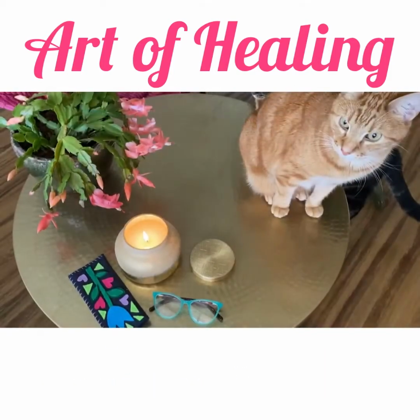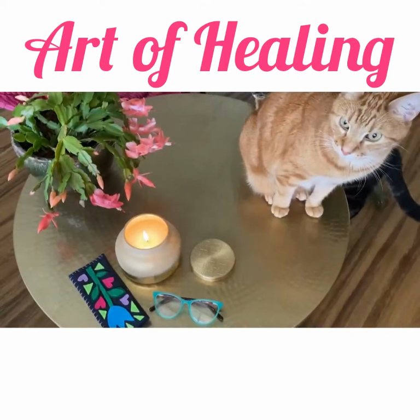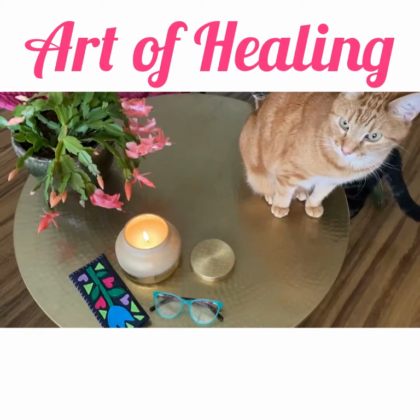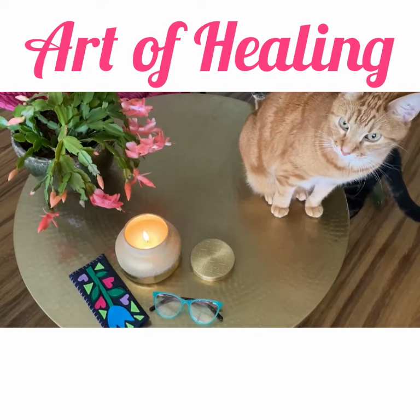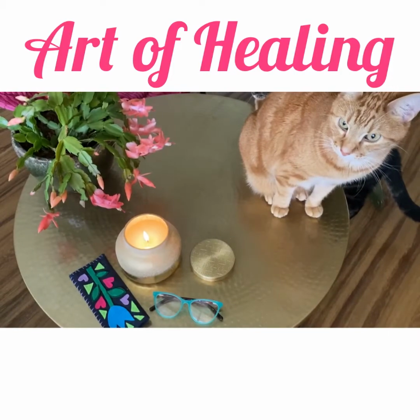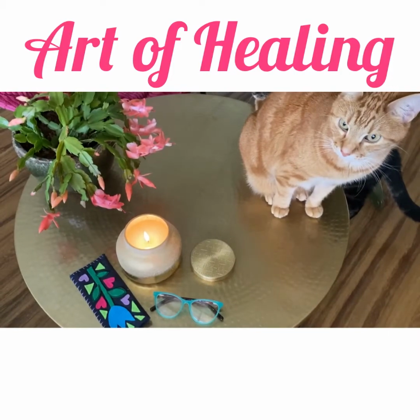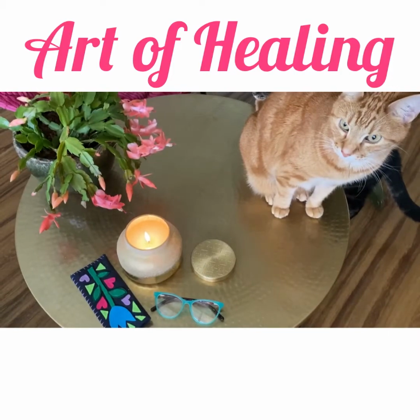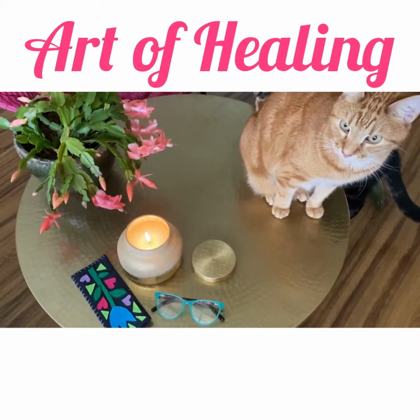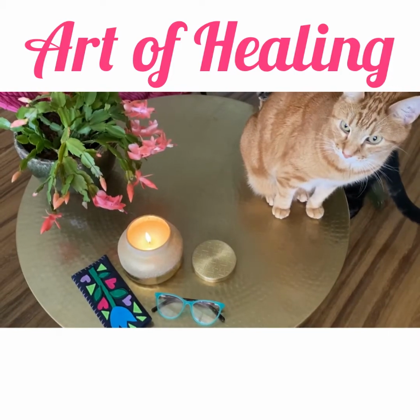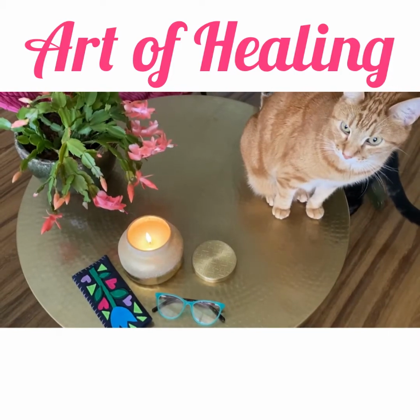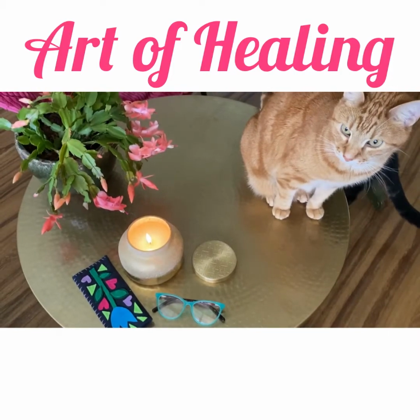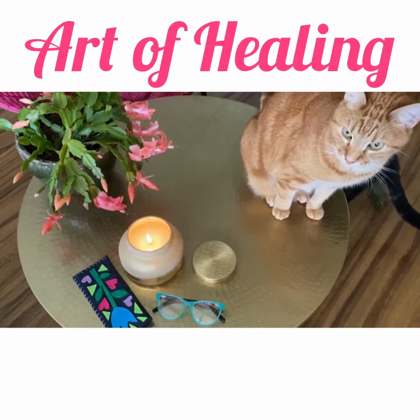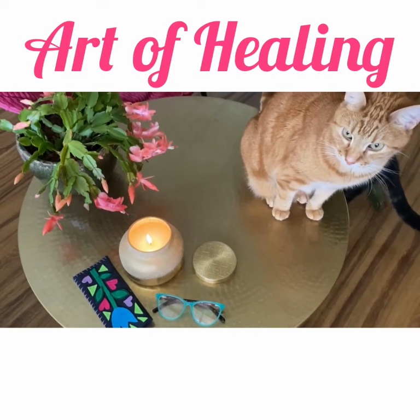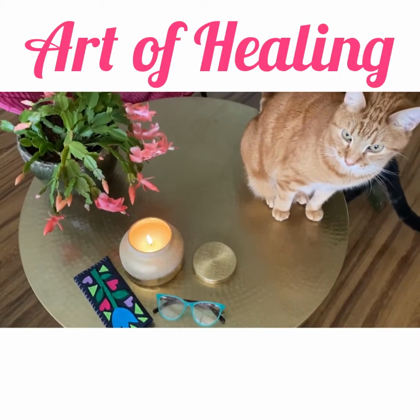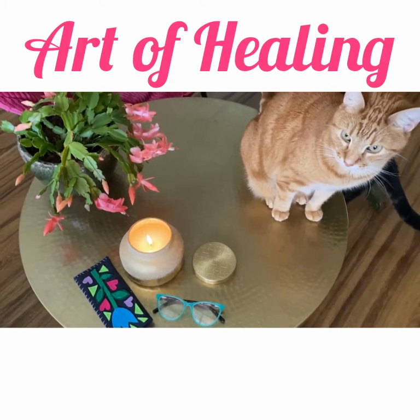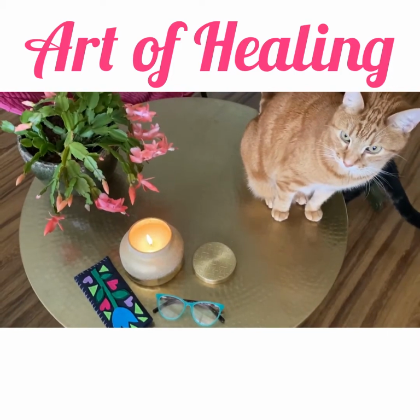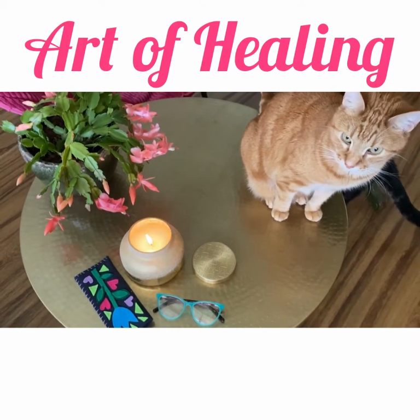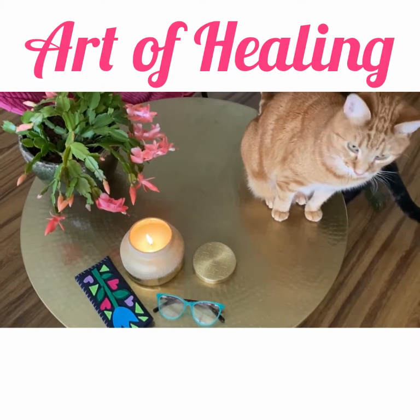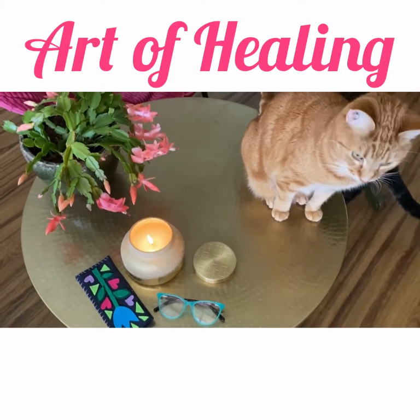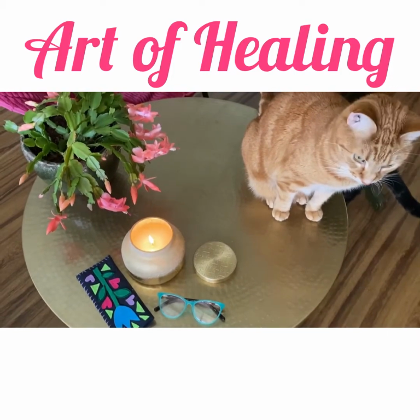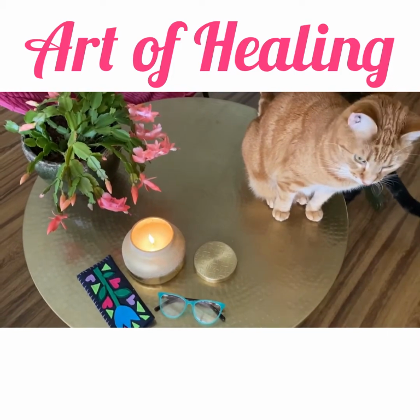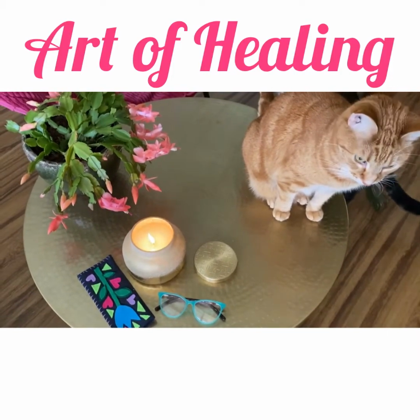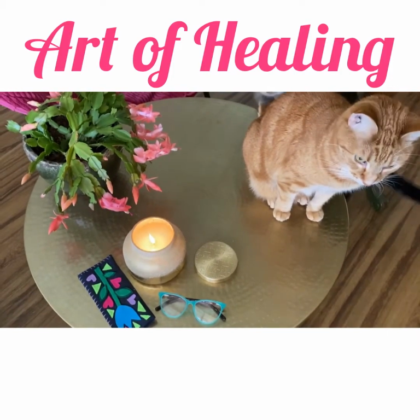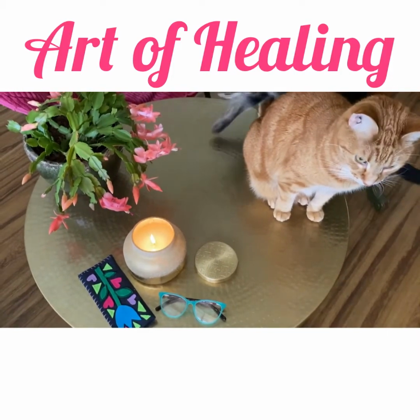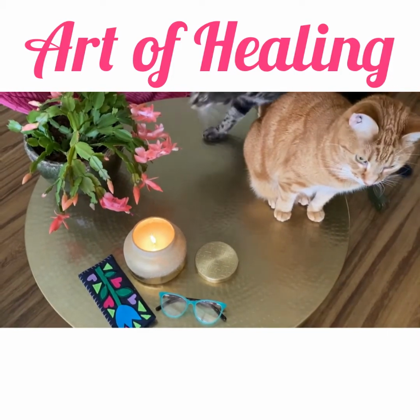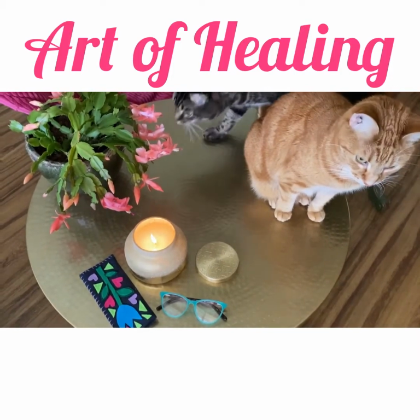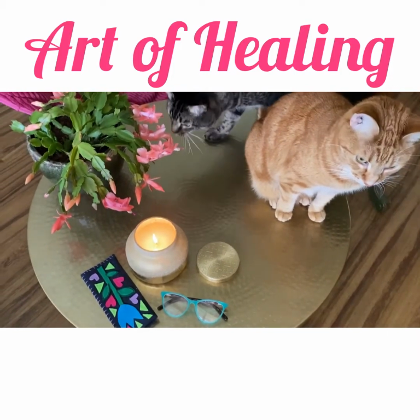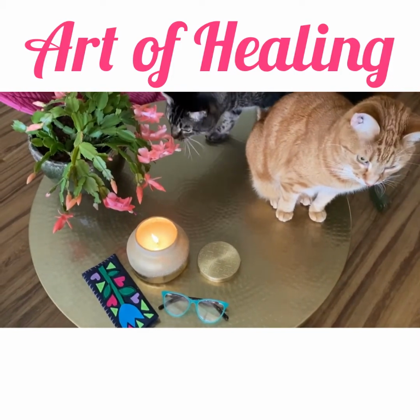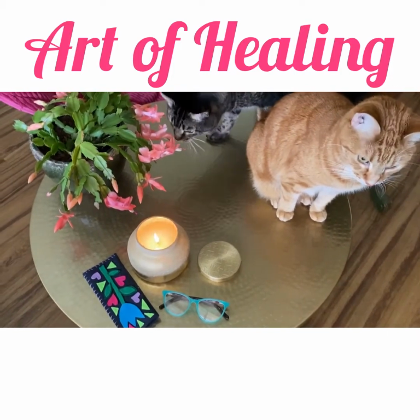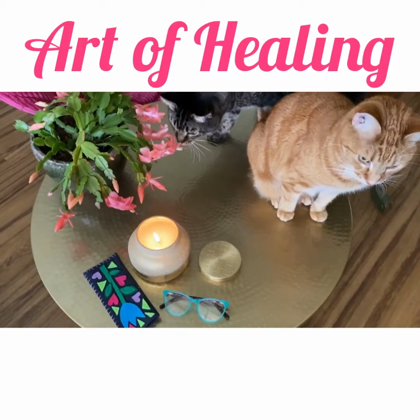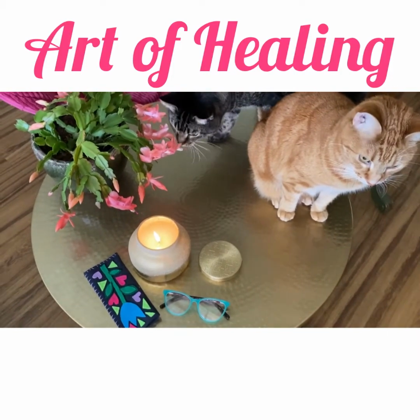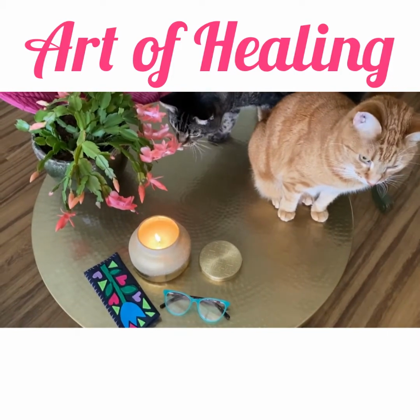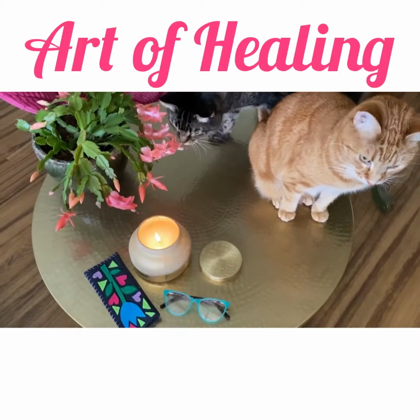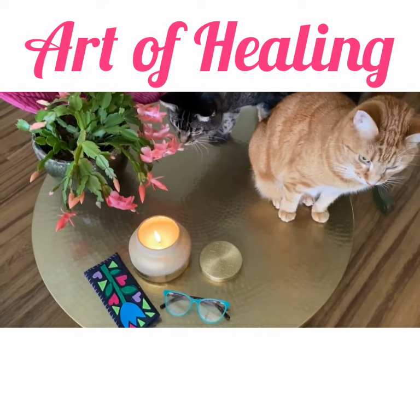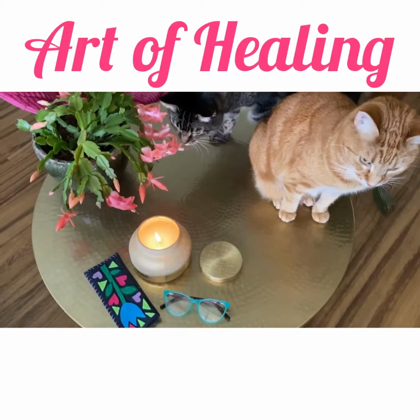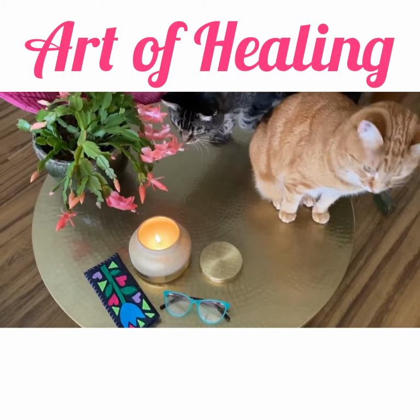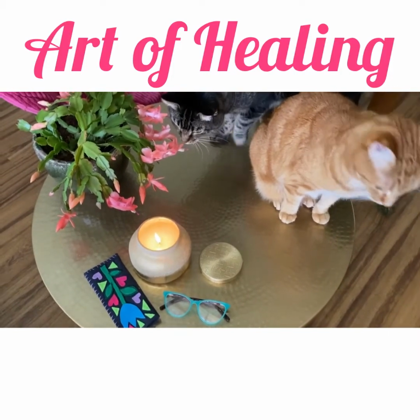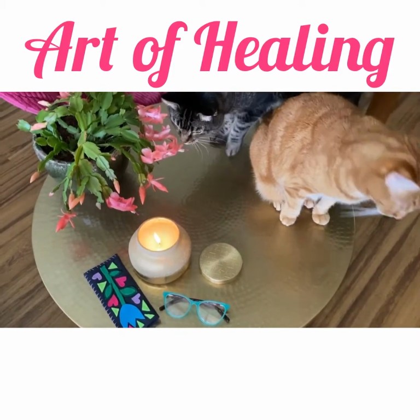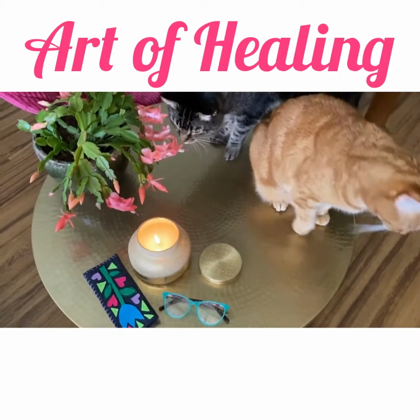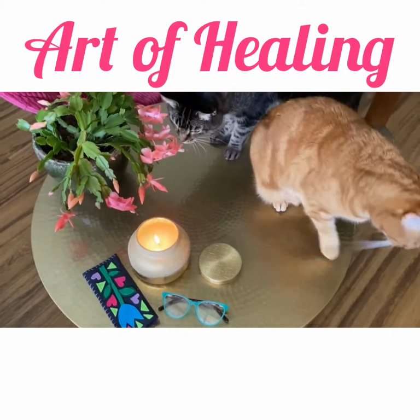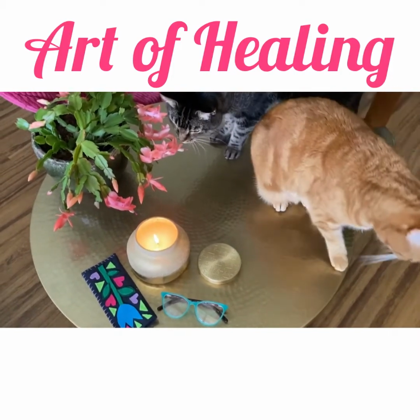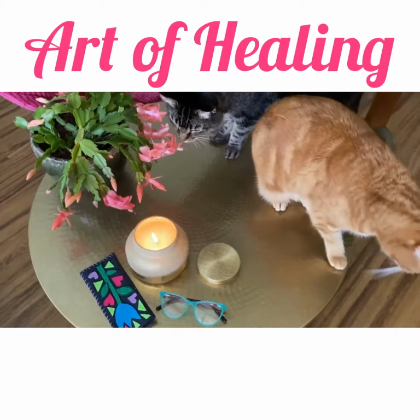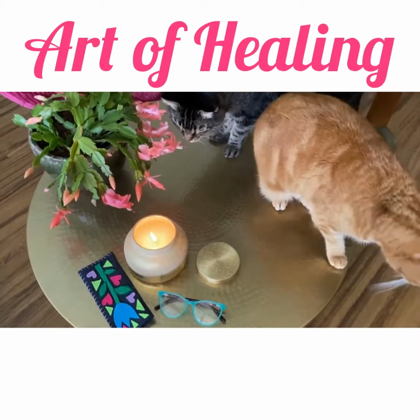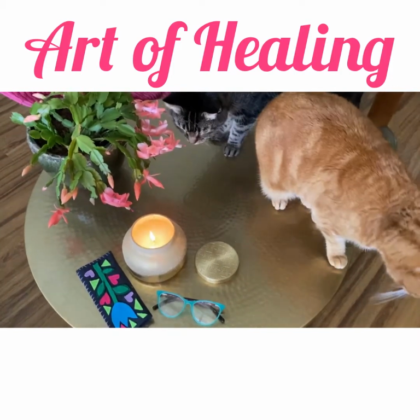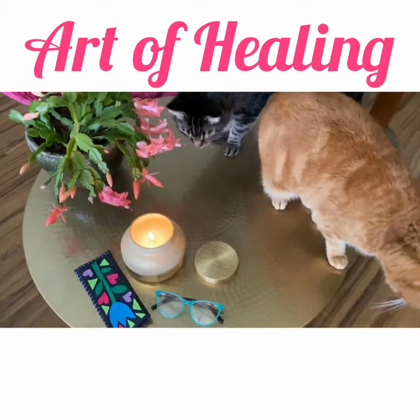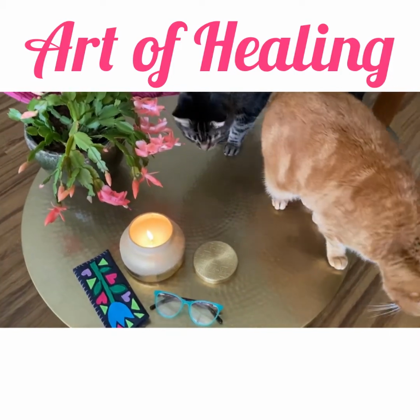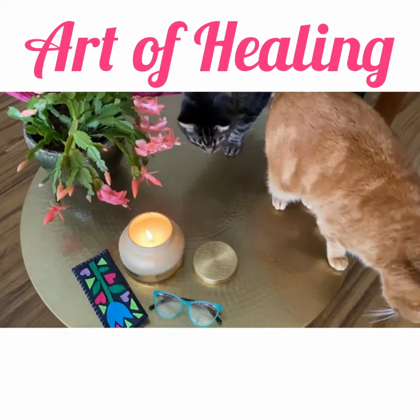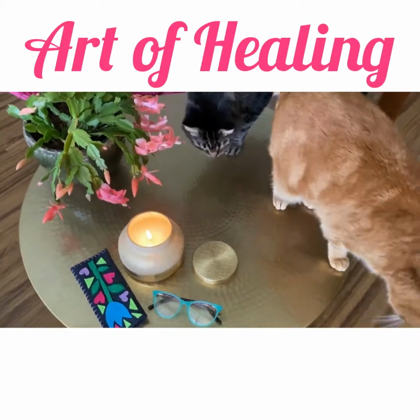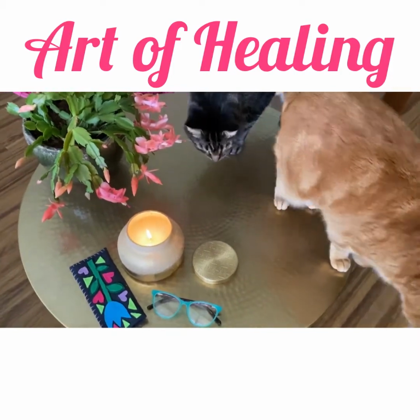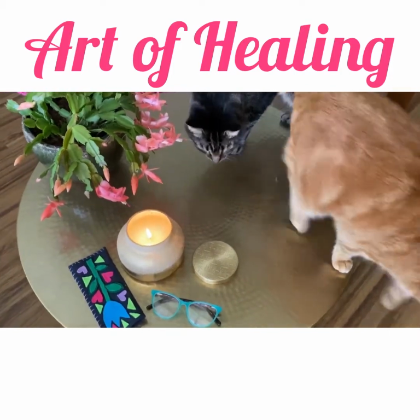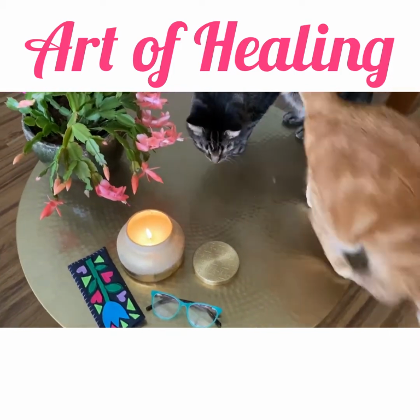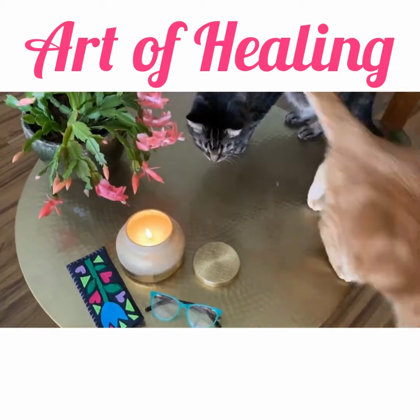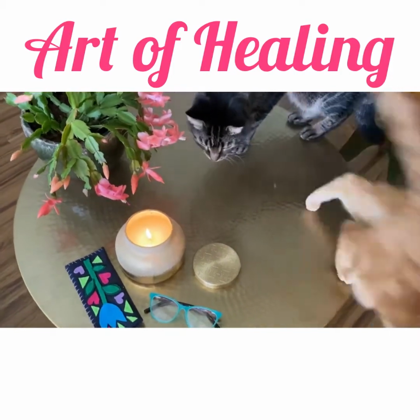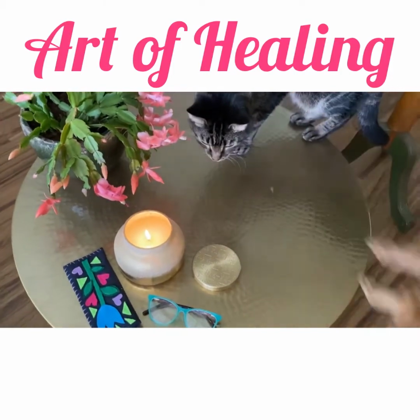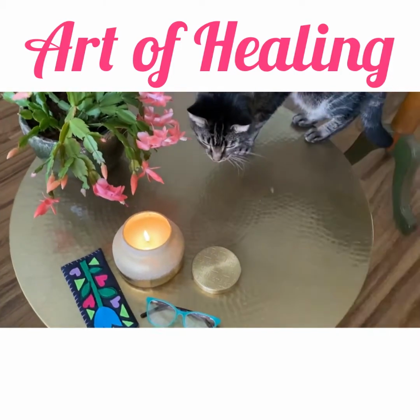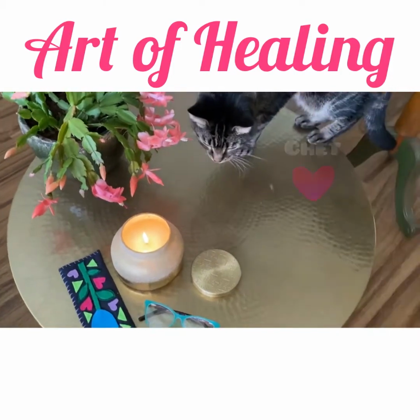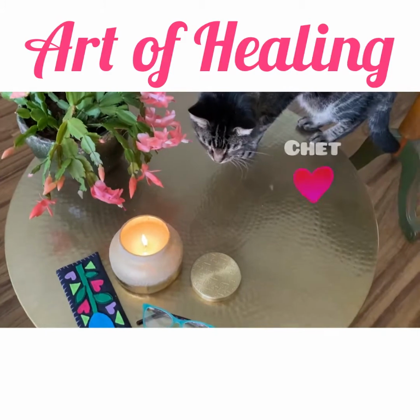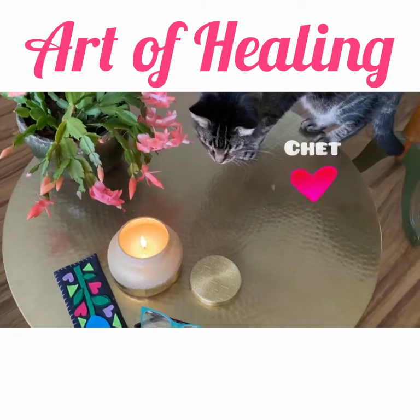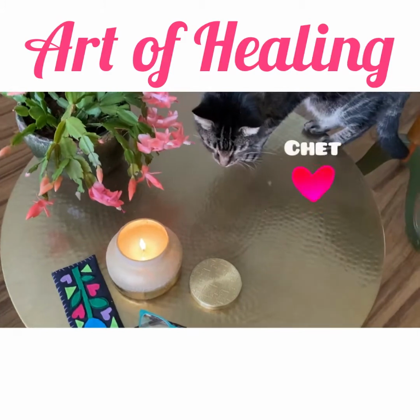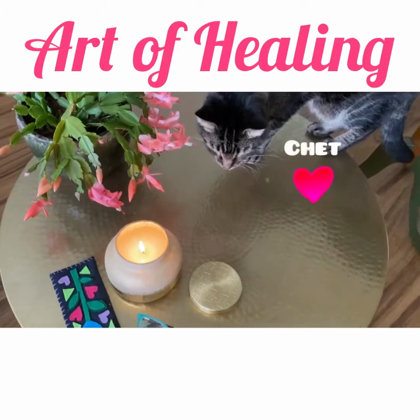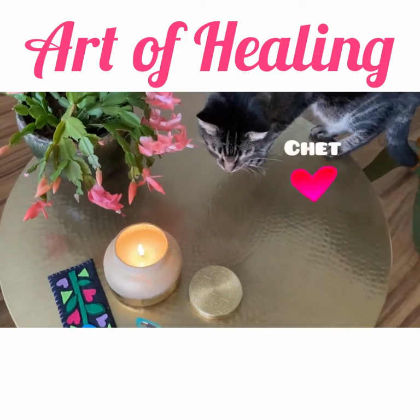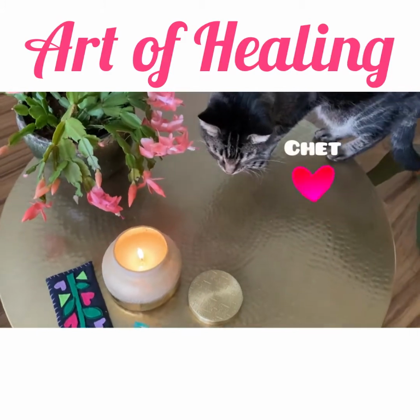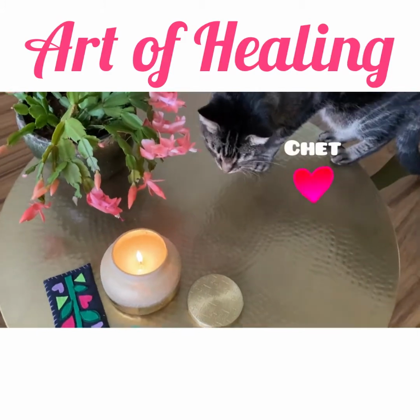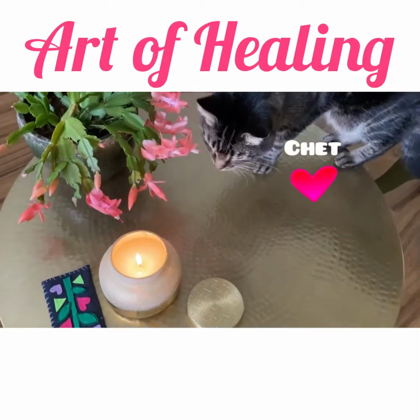Take some time to set up a relaxing workspace with things that make you feel good, and then gather these supplies.